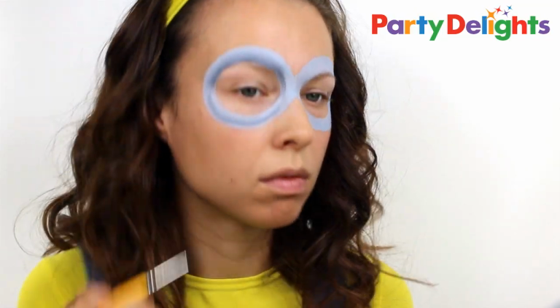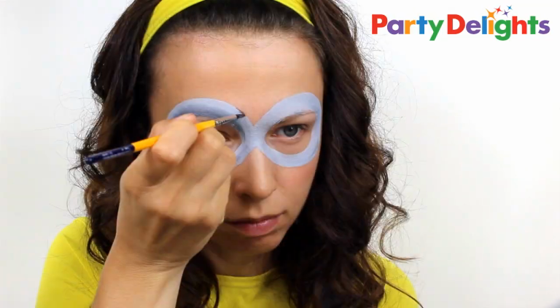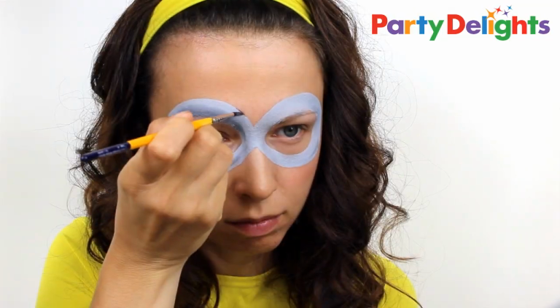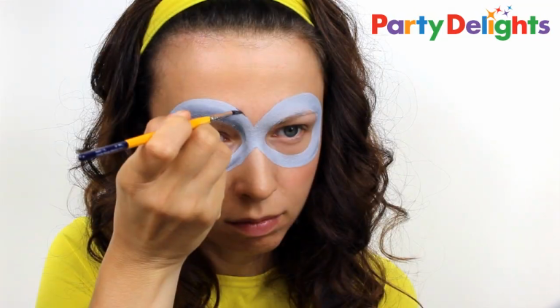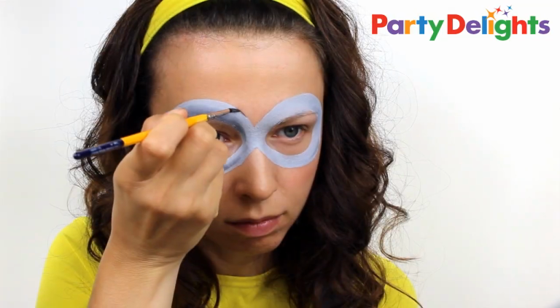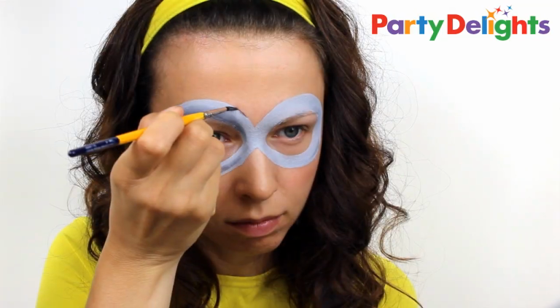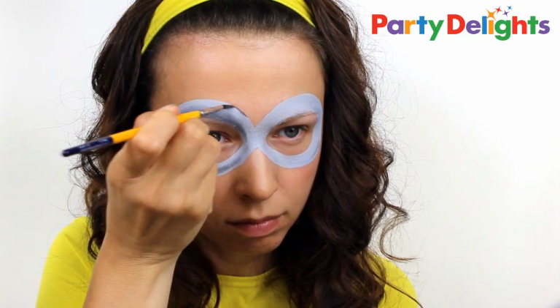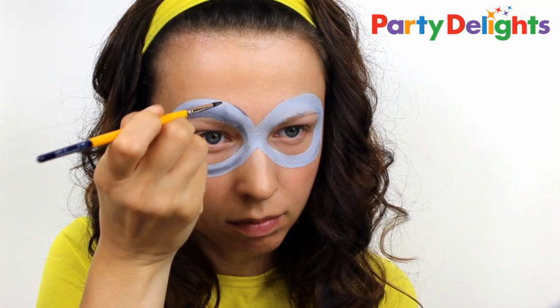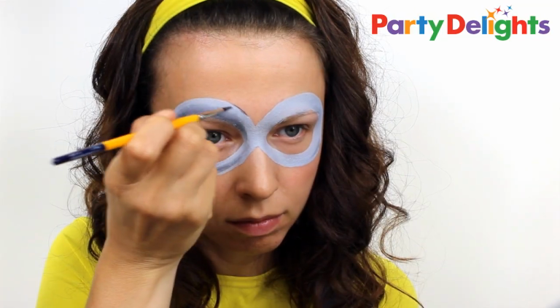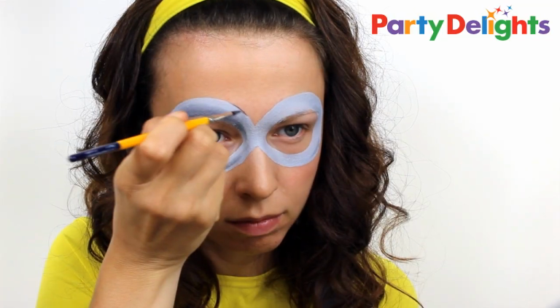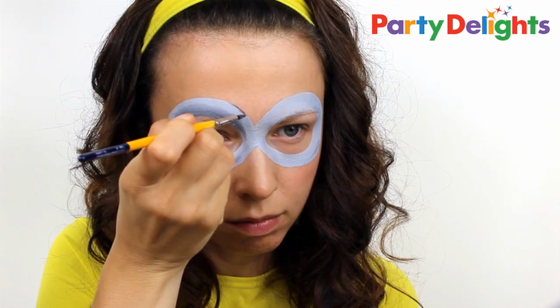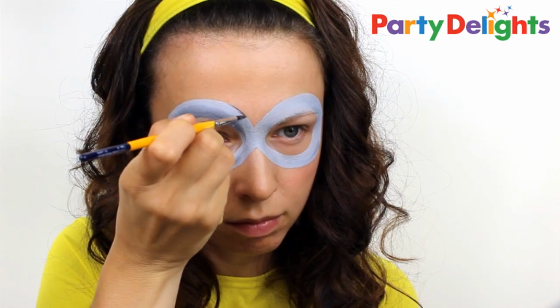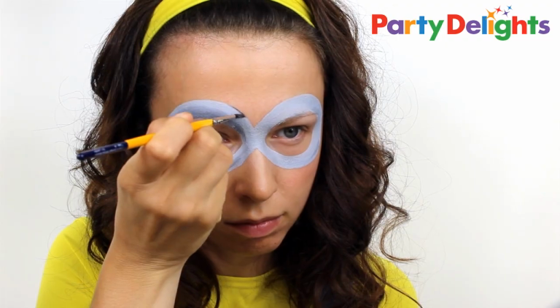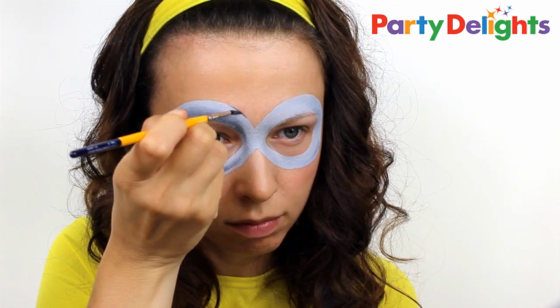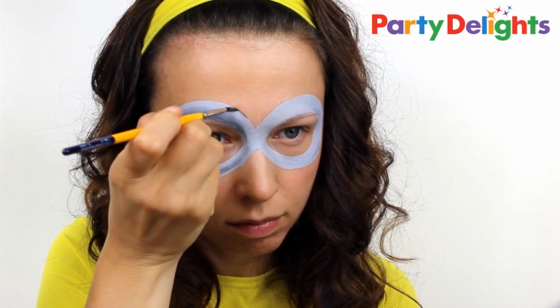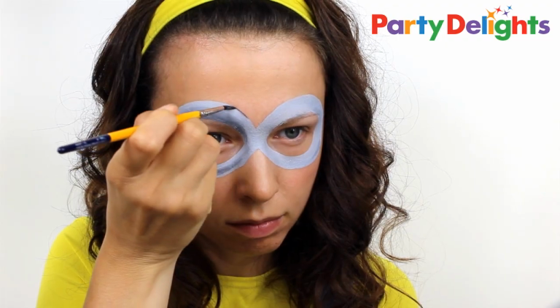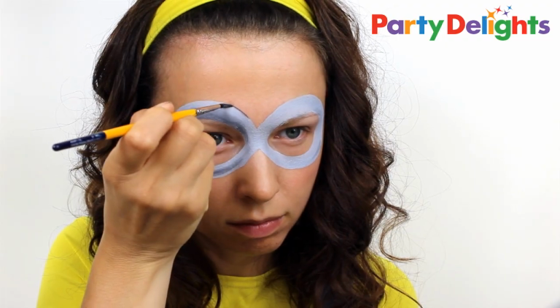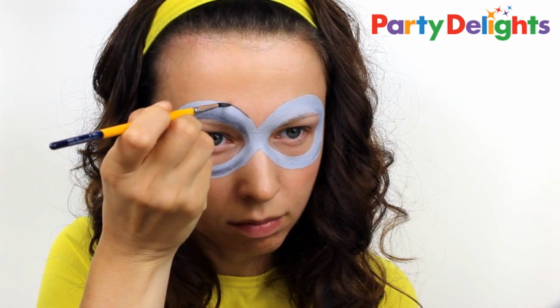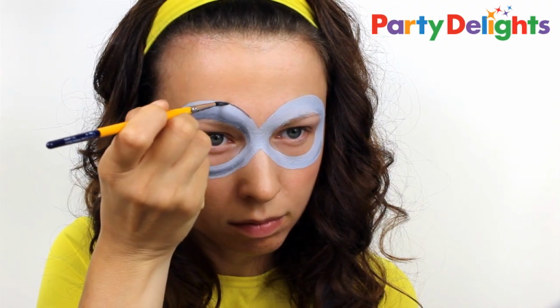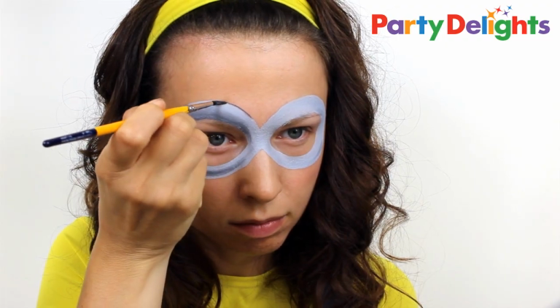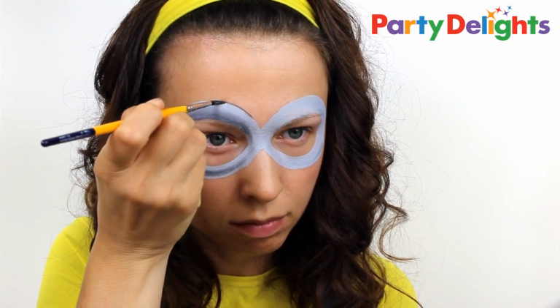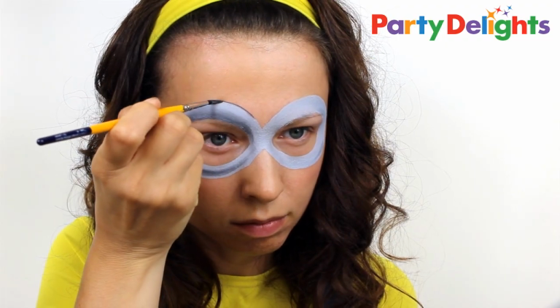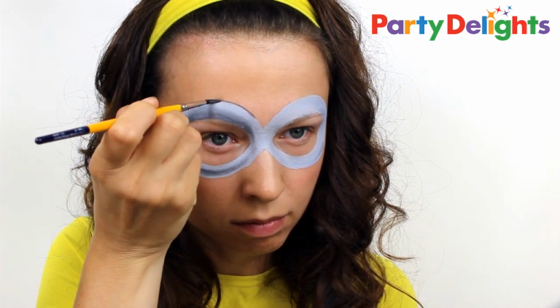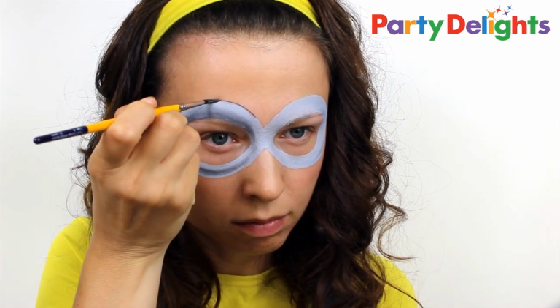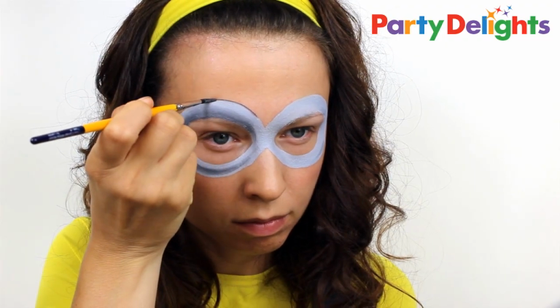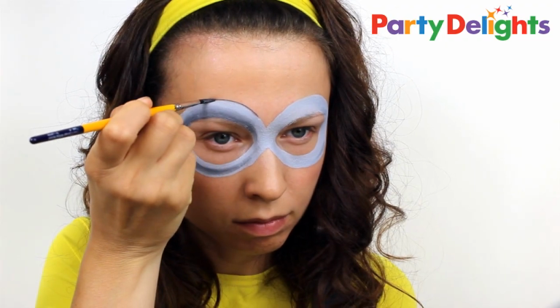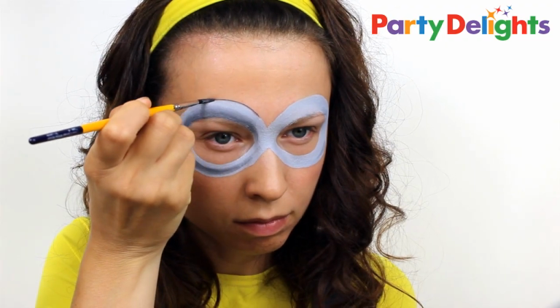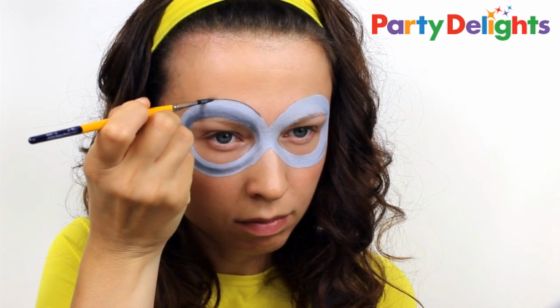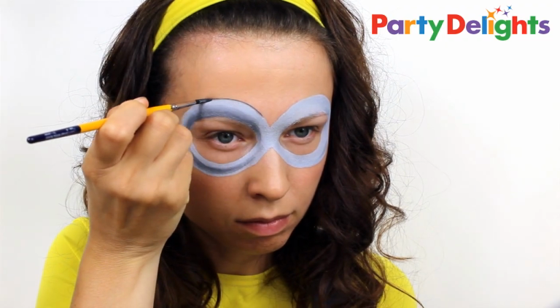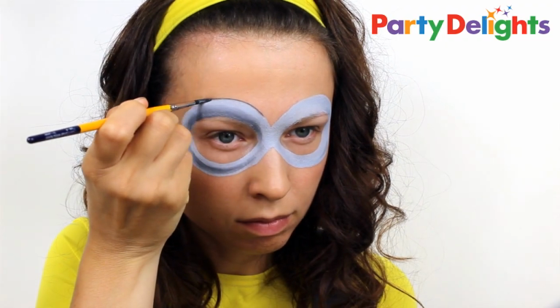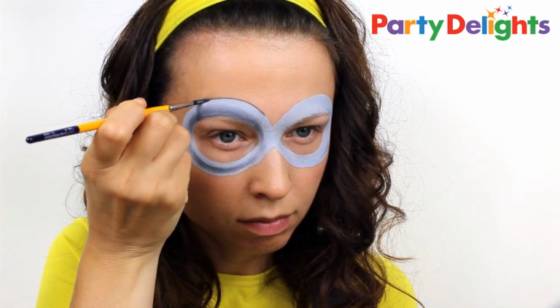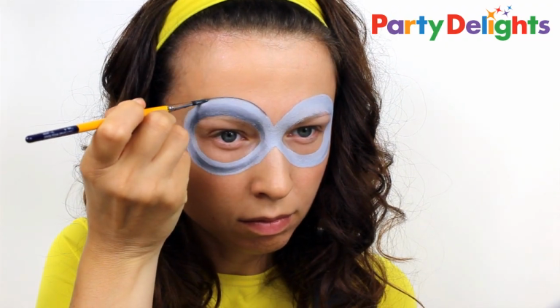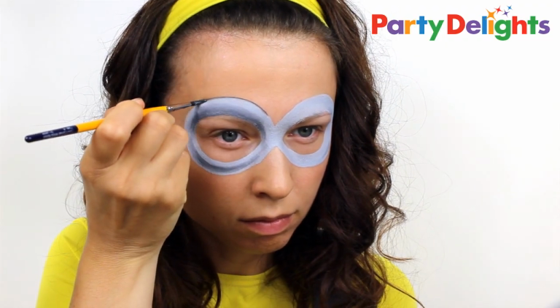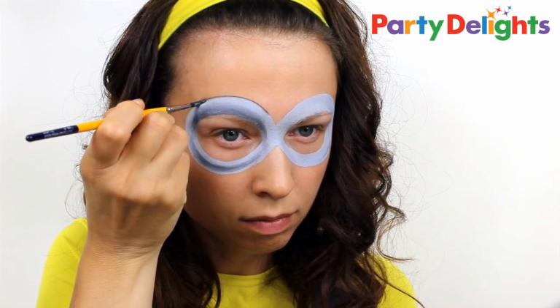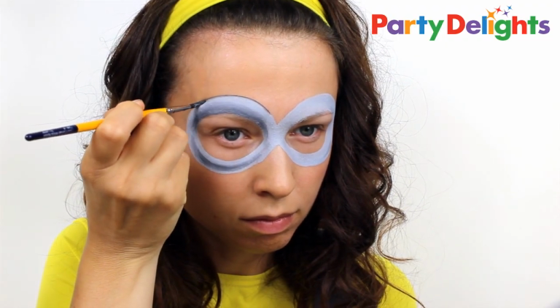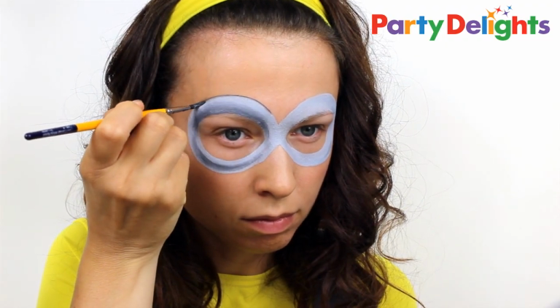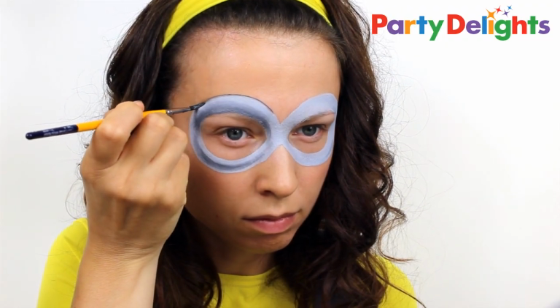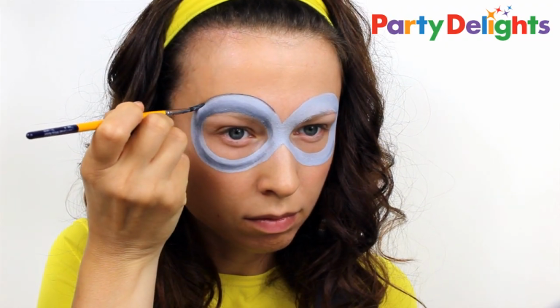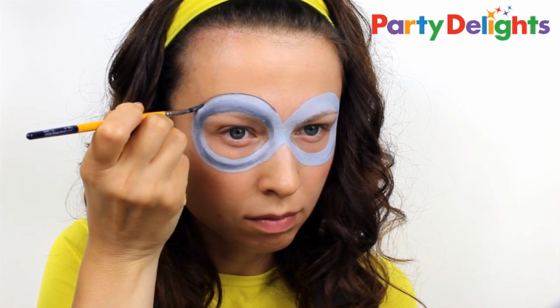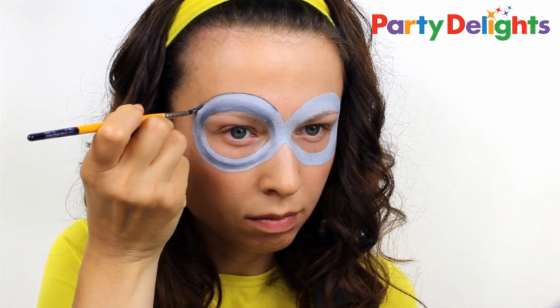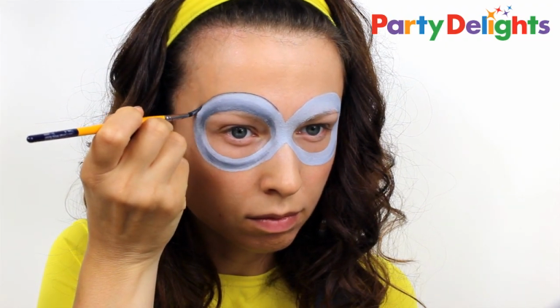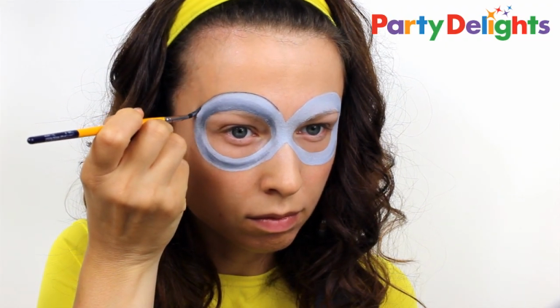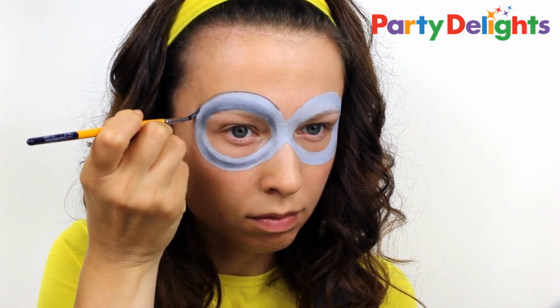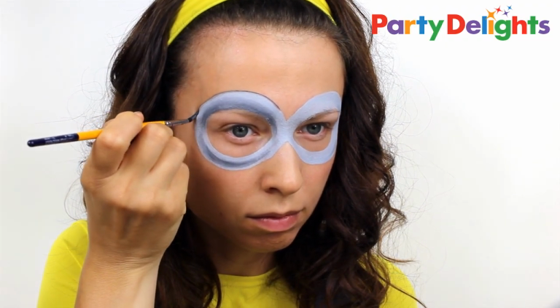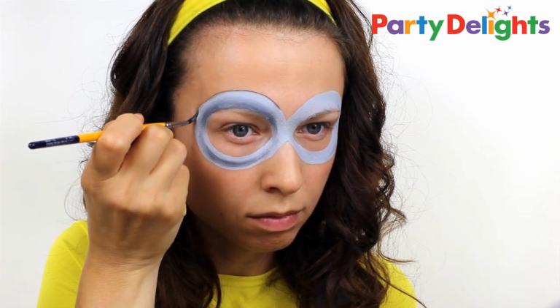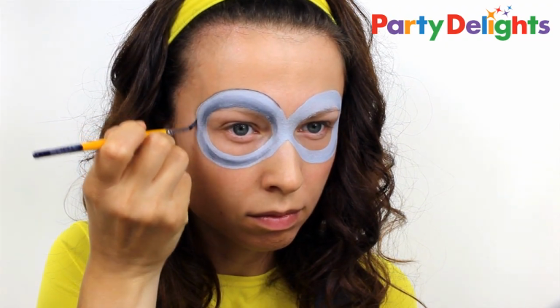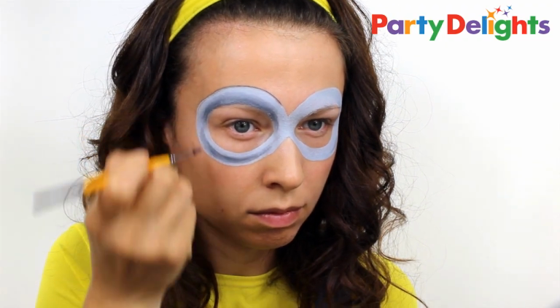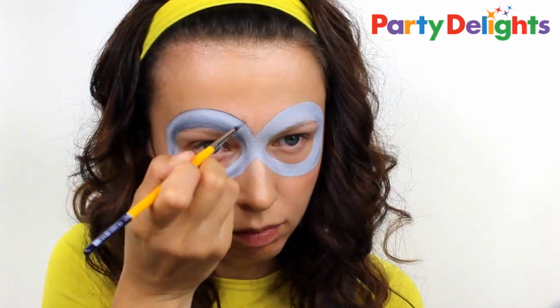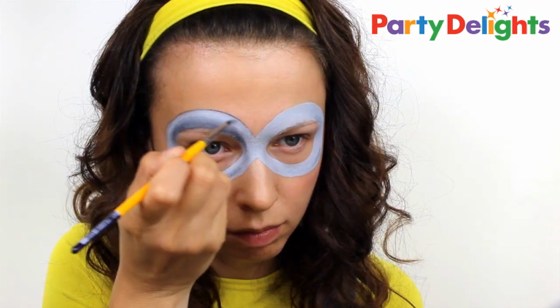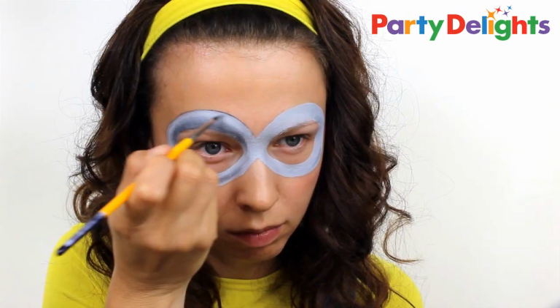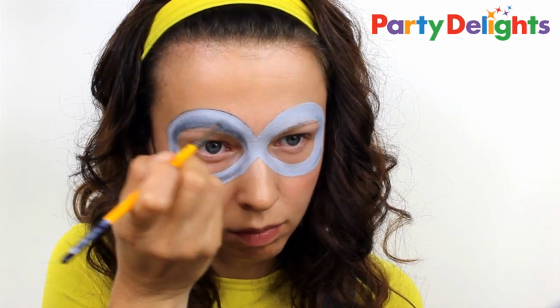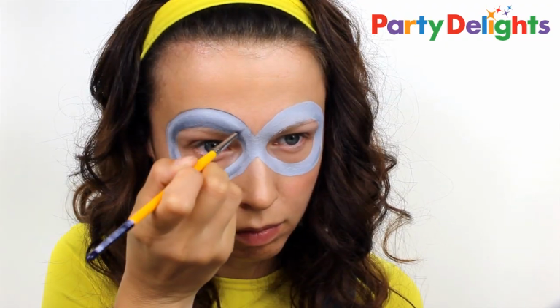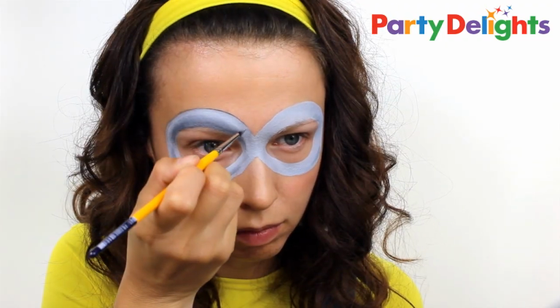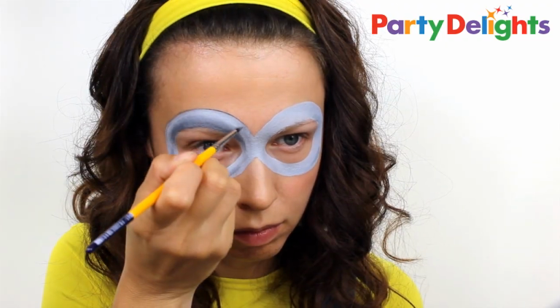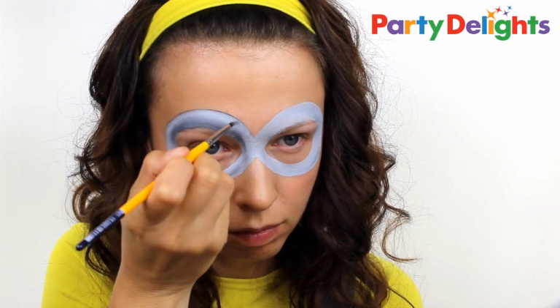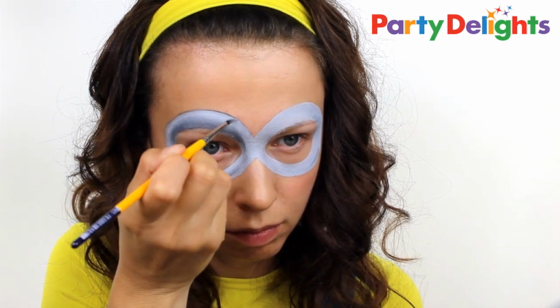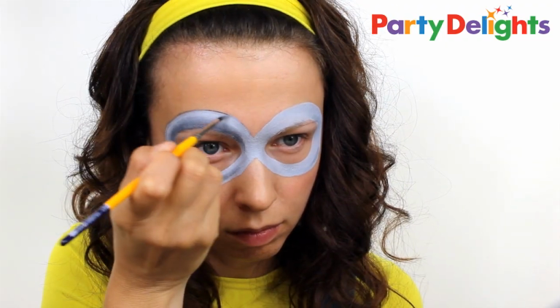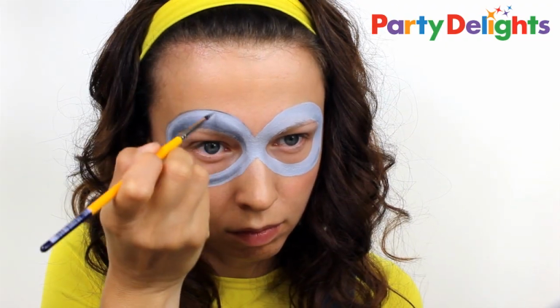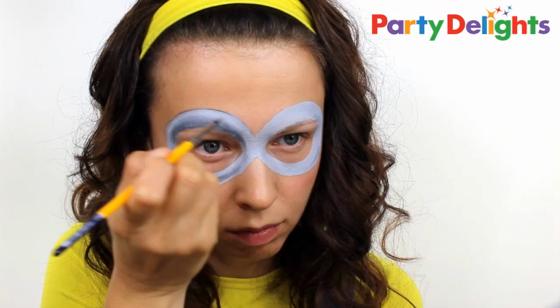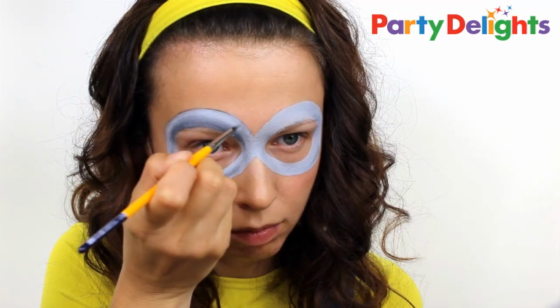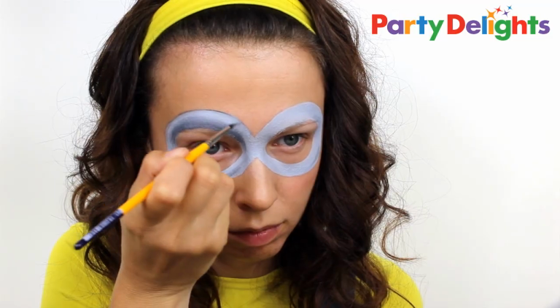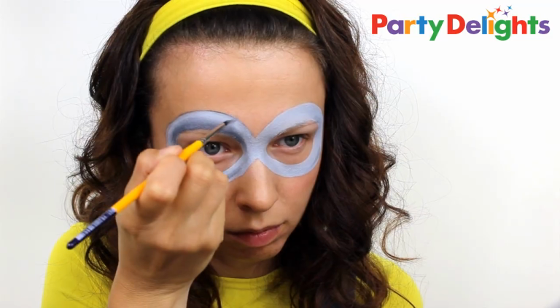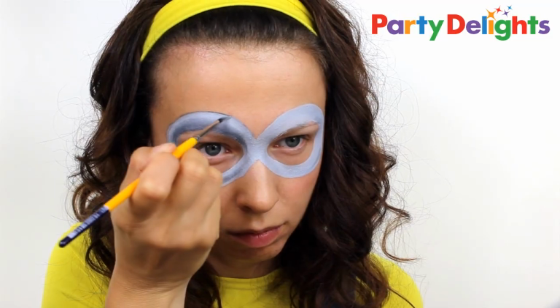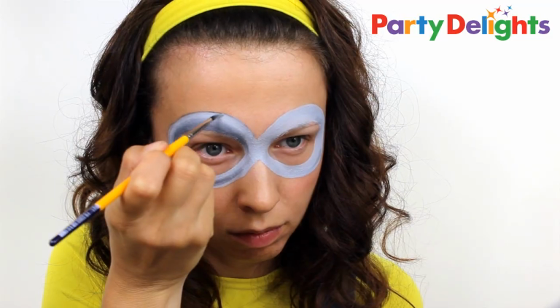To add a bit more definition between the goggles and the skin, run a thin grey line along the top edge and then carefully blend this out.